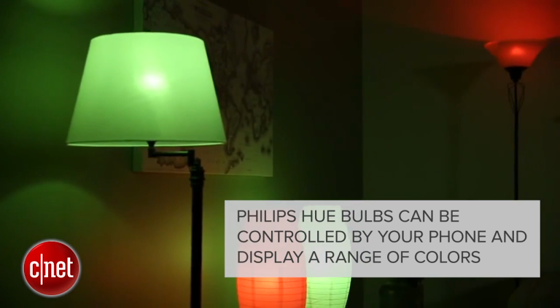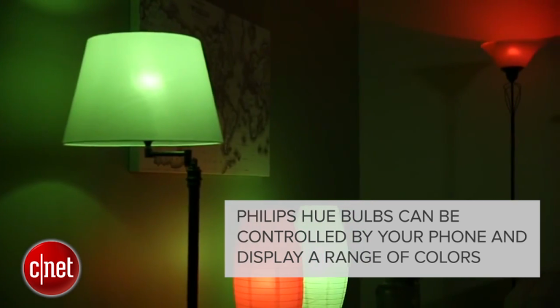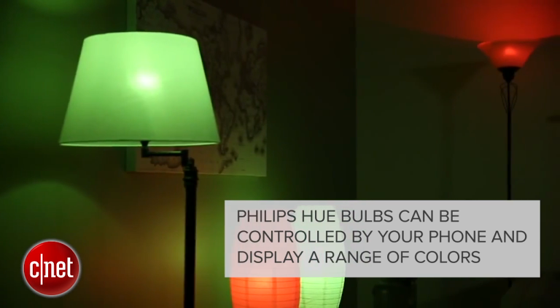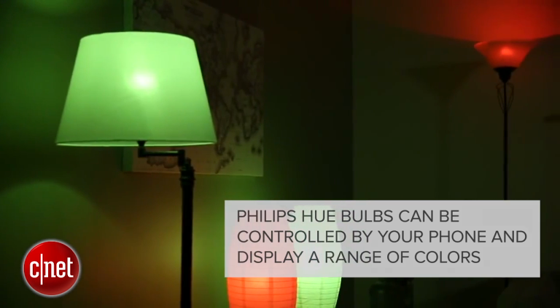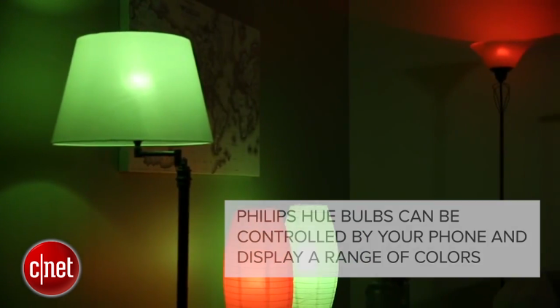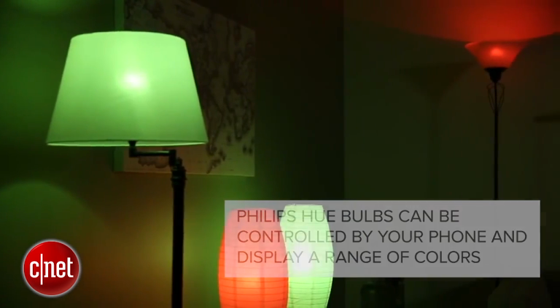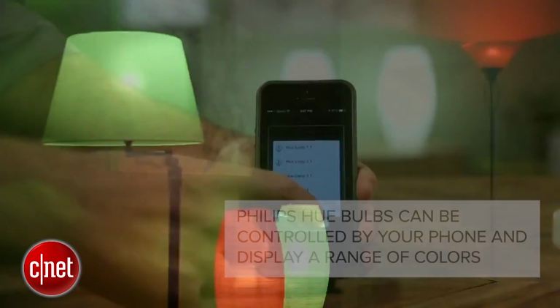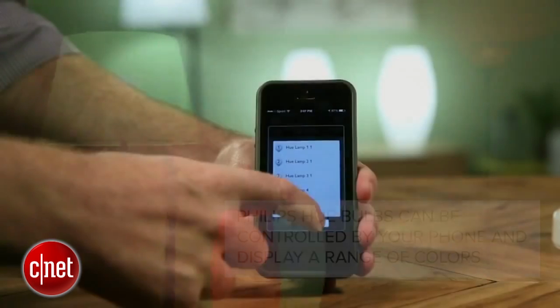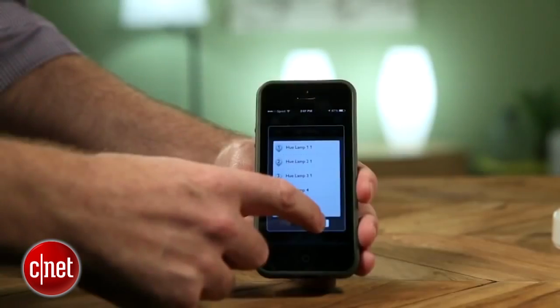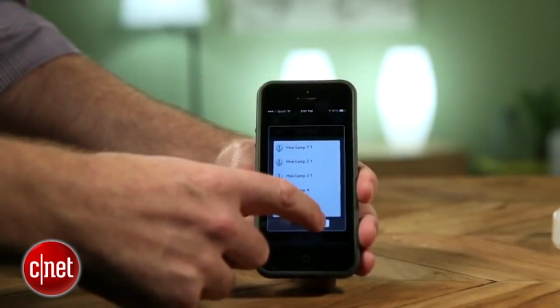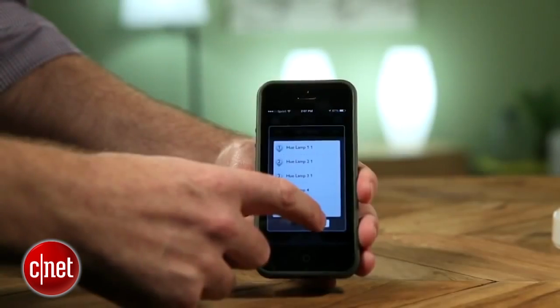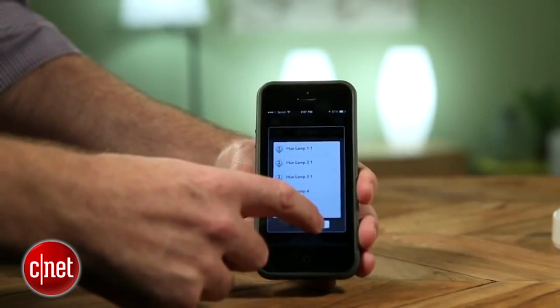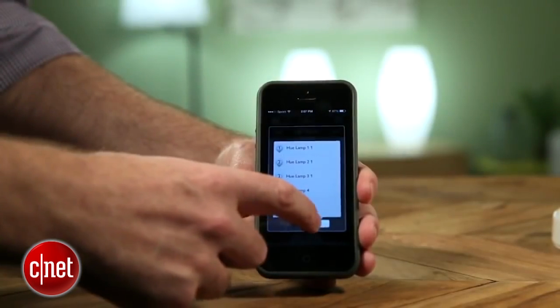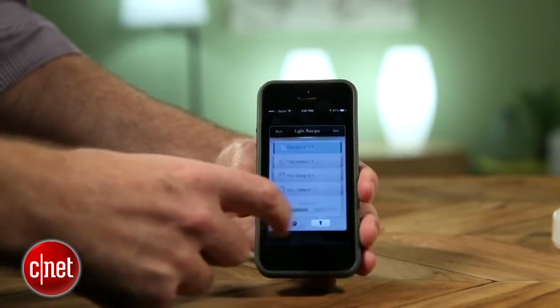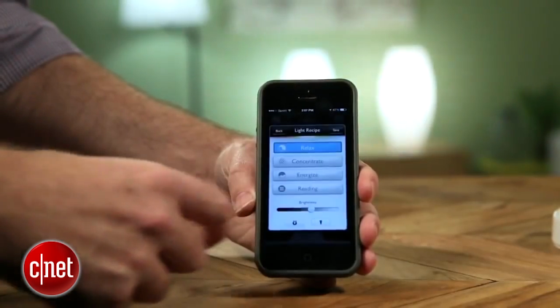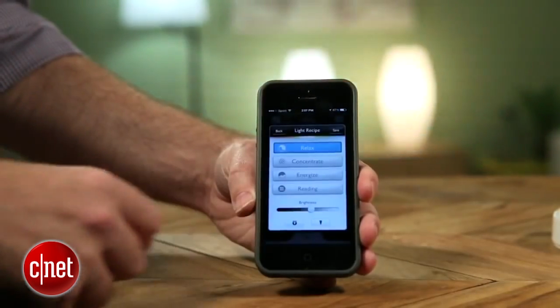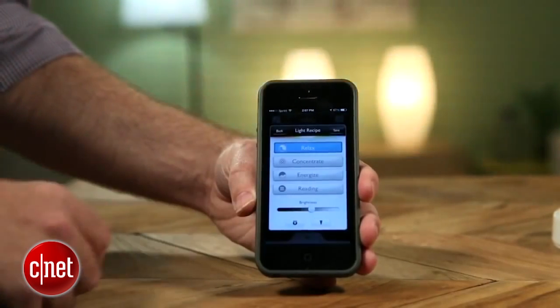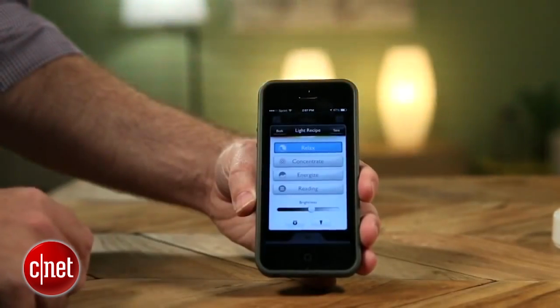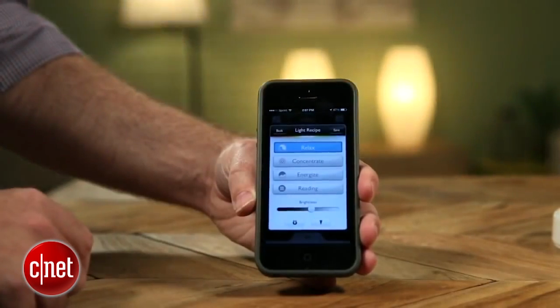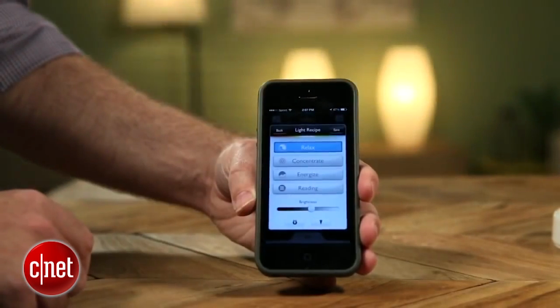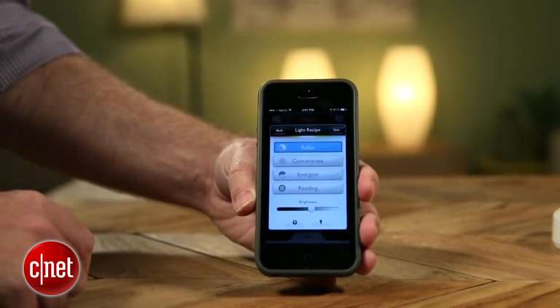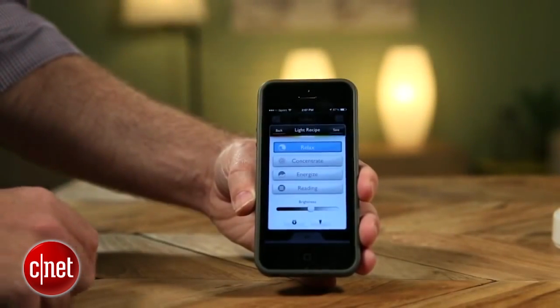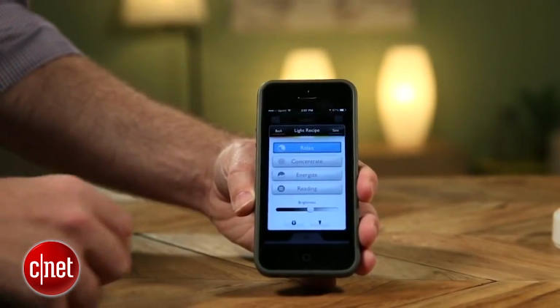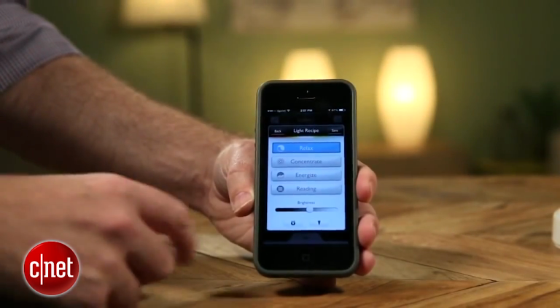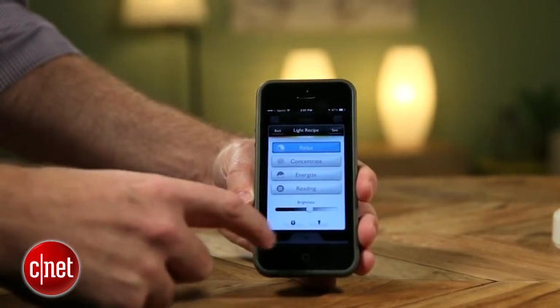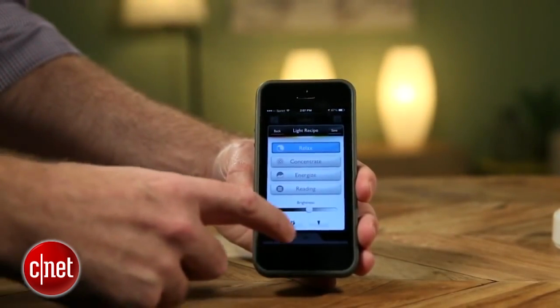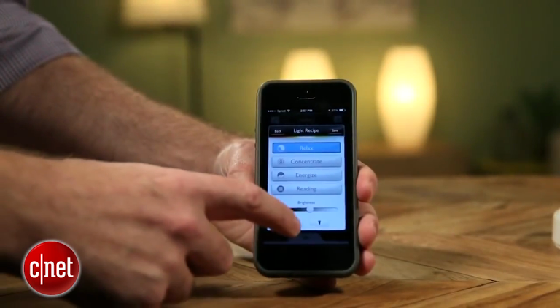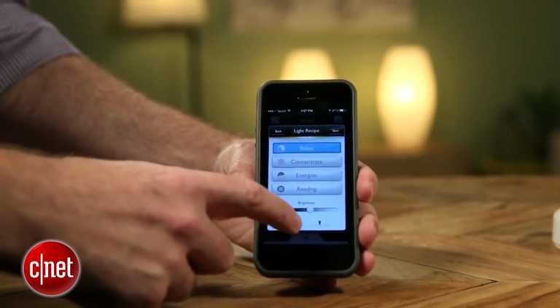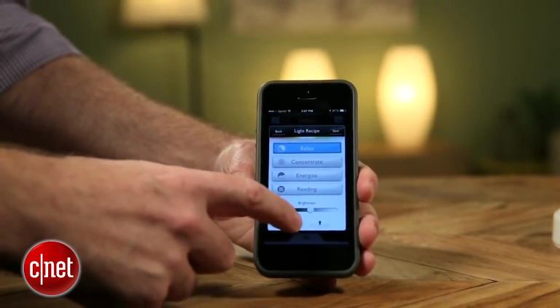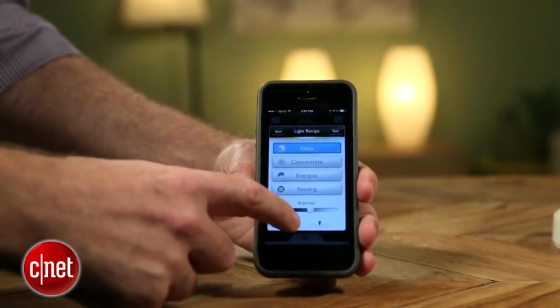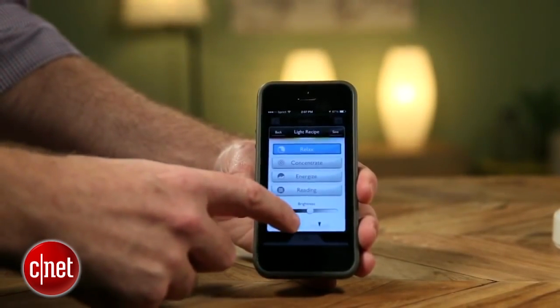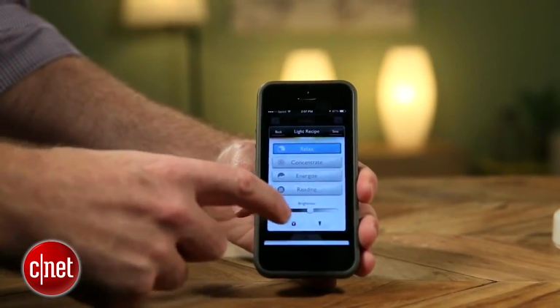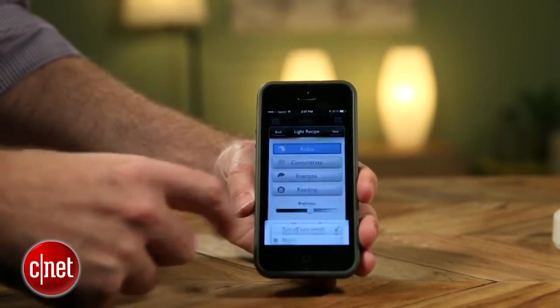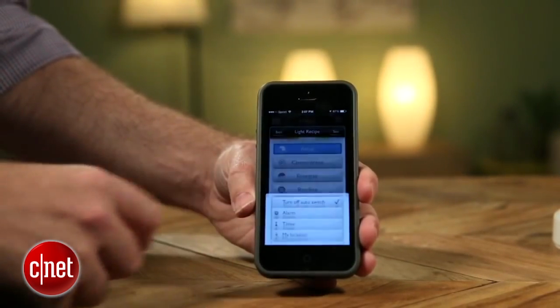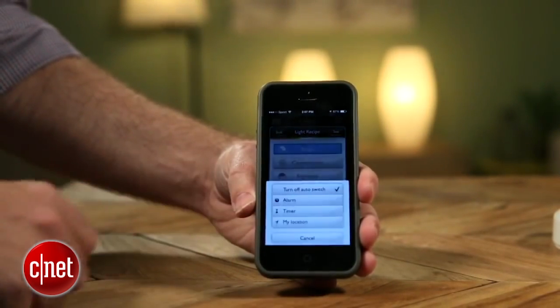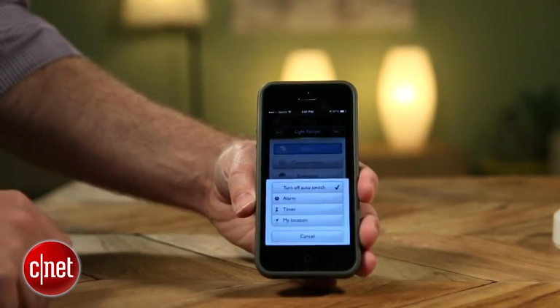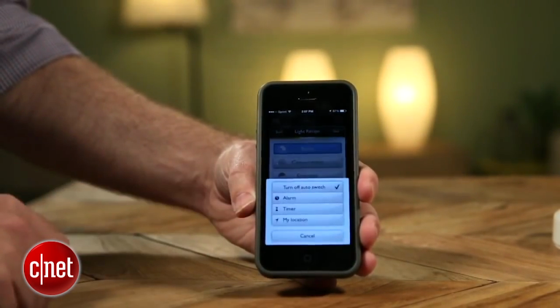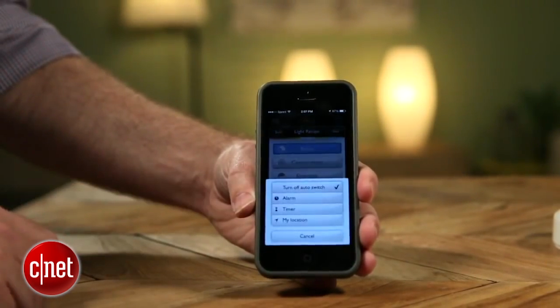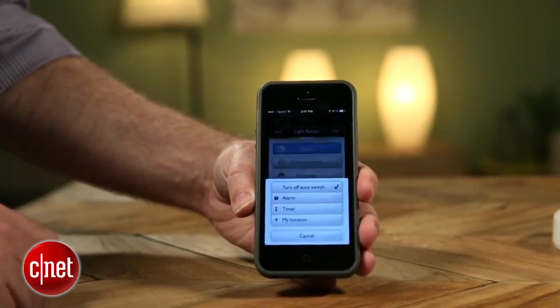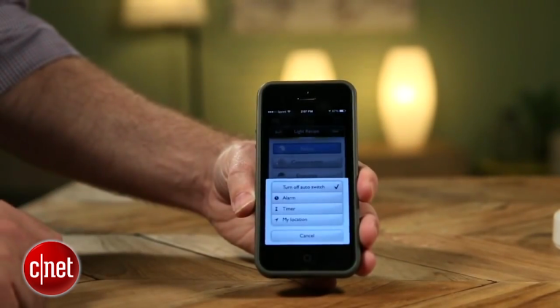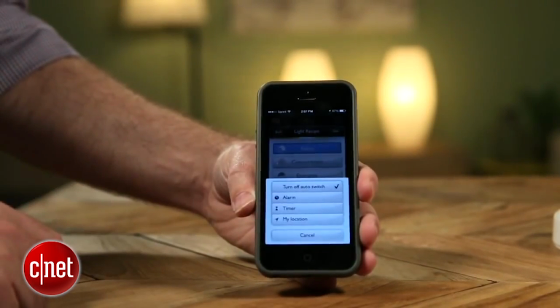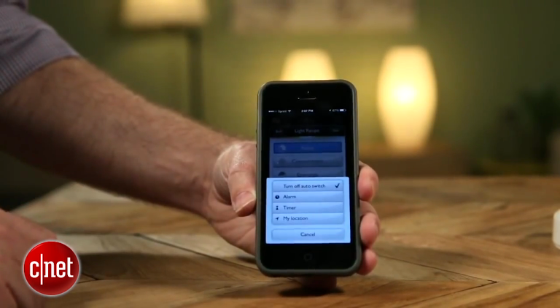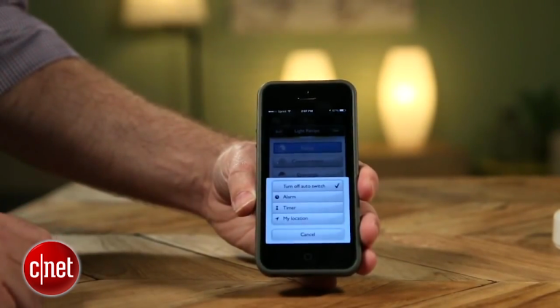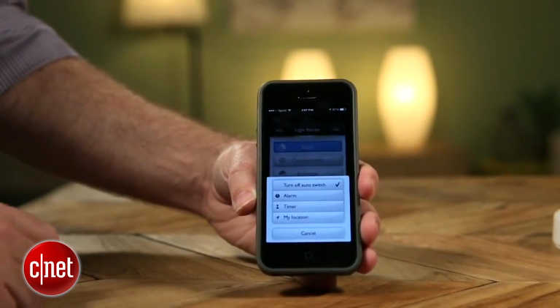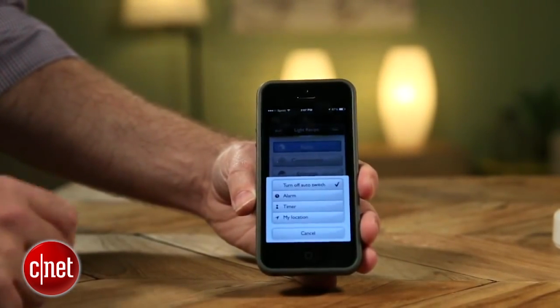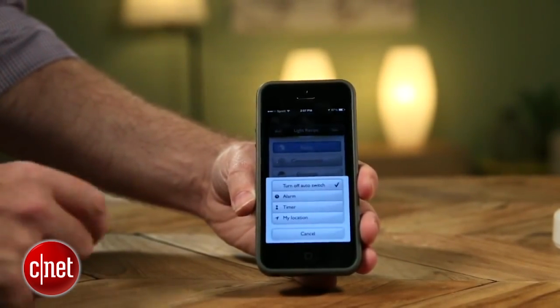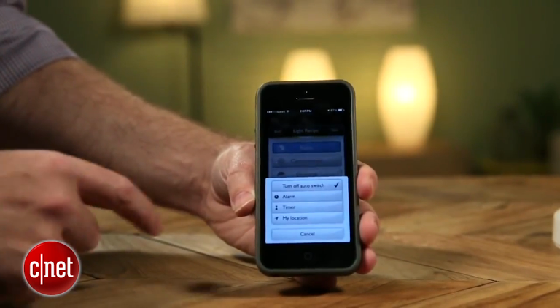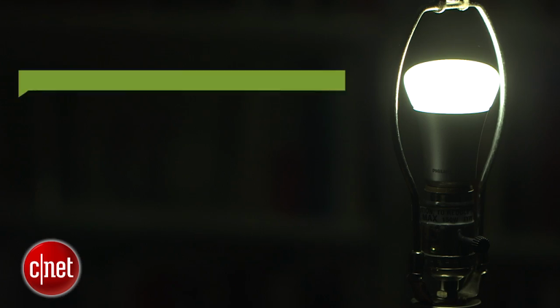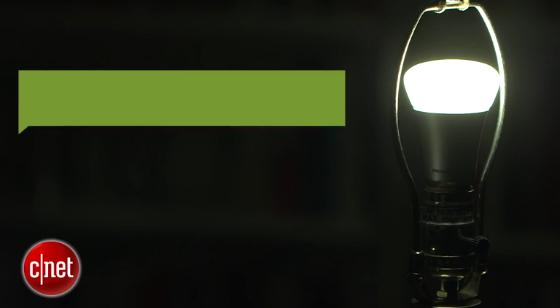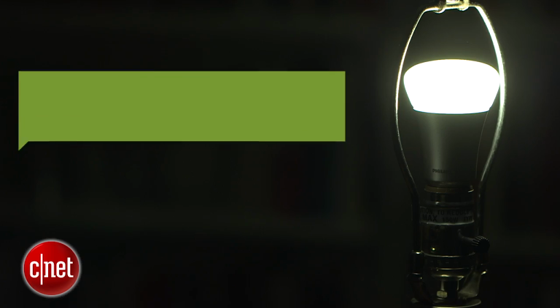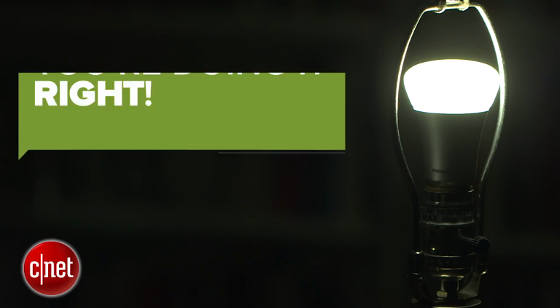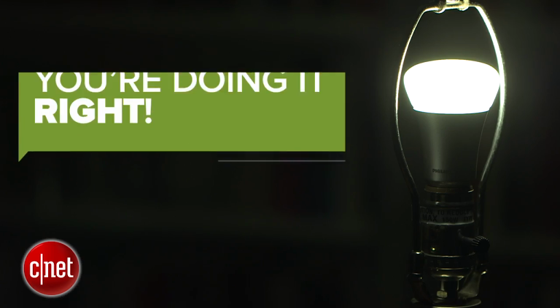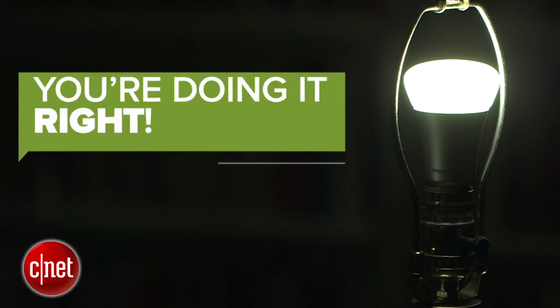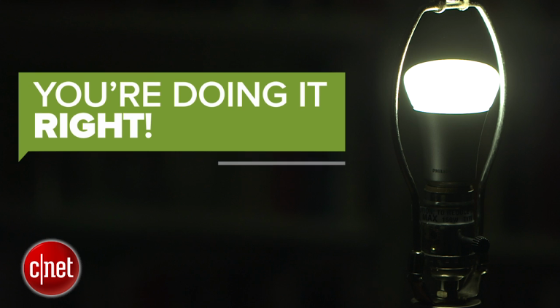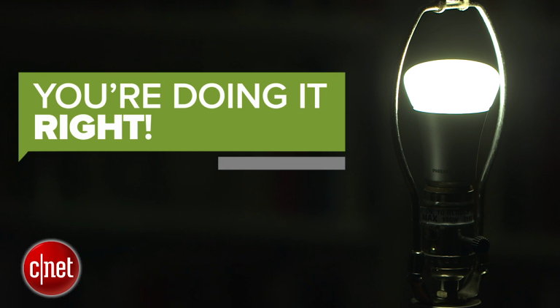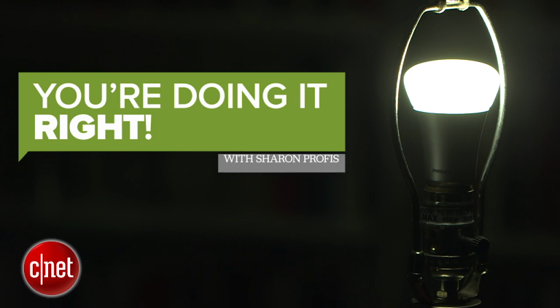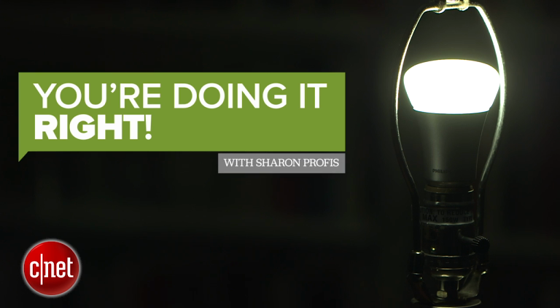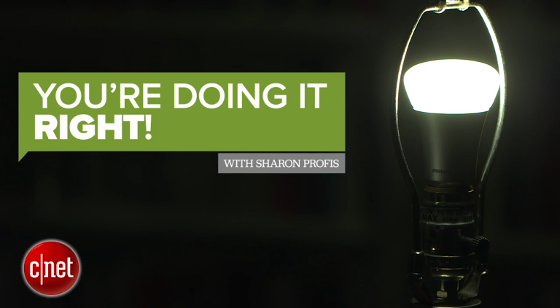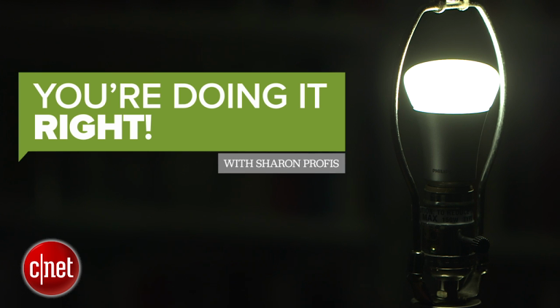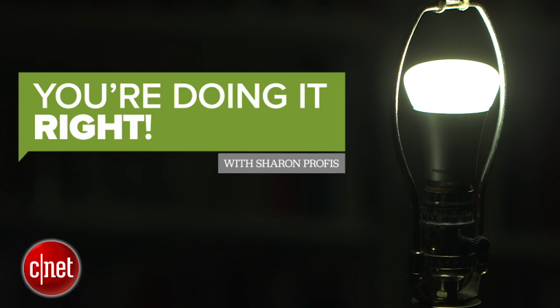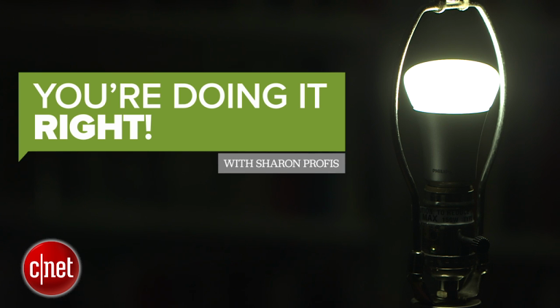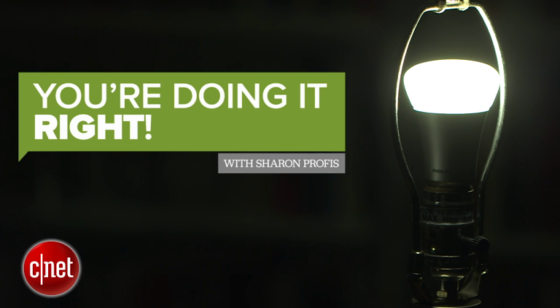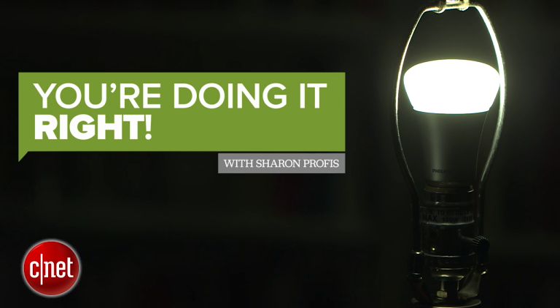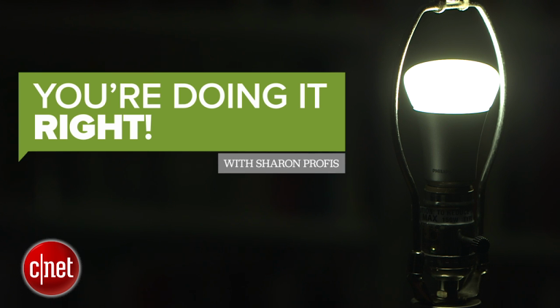With so many options for LED bulbs, there's no excuse not to make the switch. And now you're doing it right.